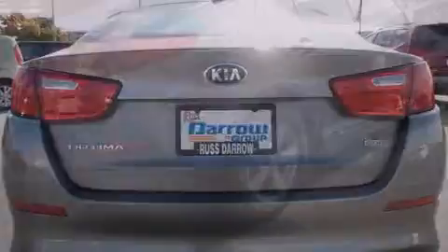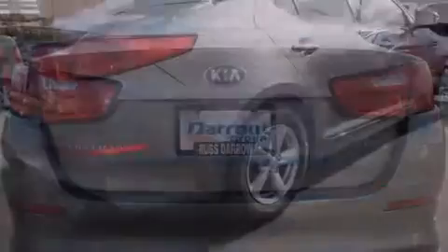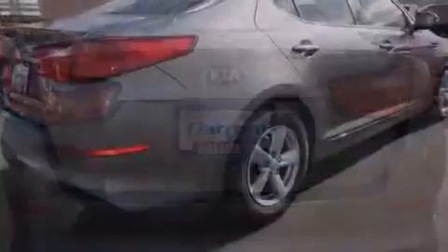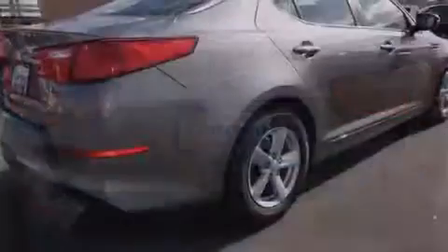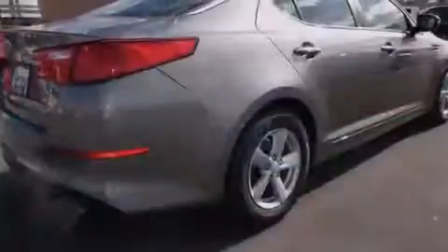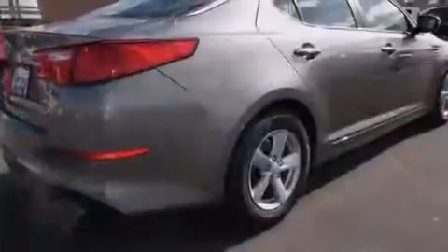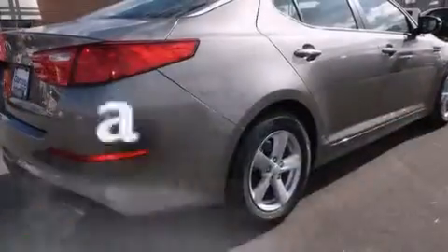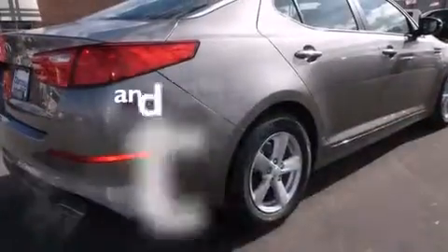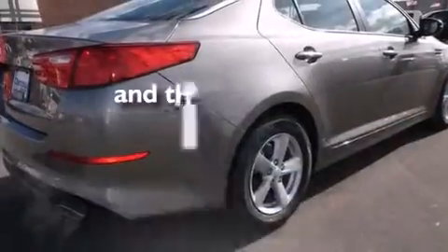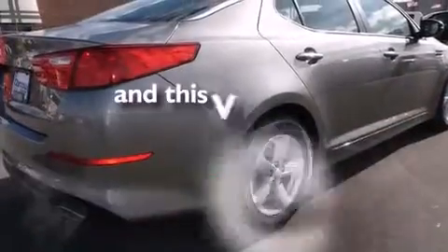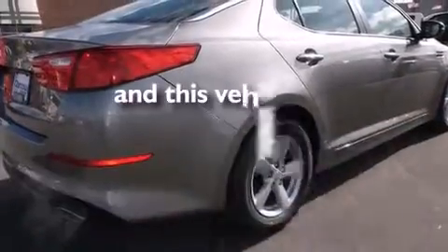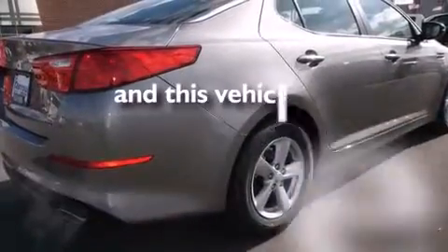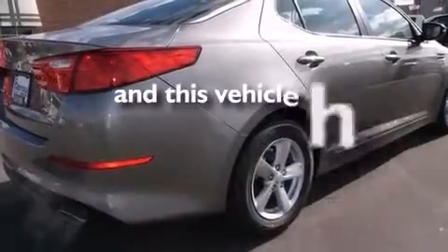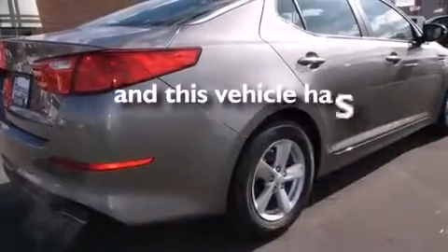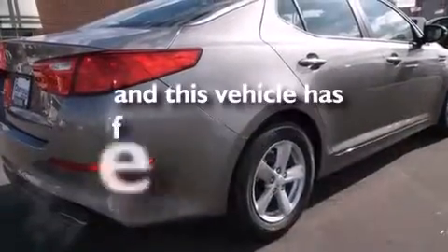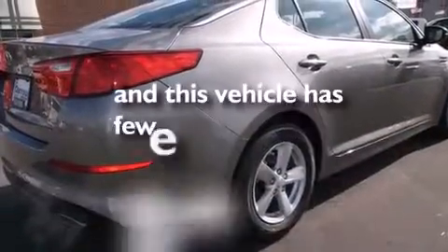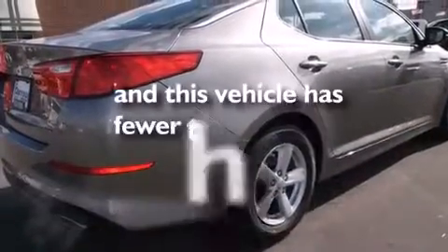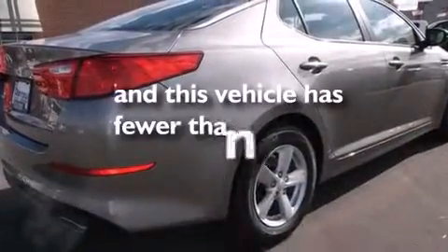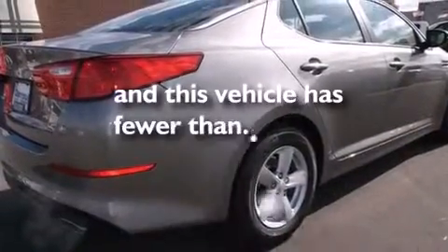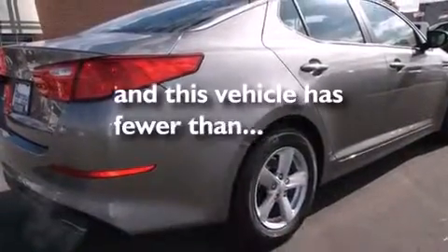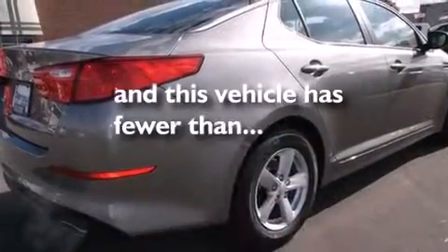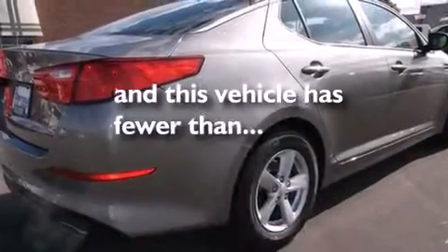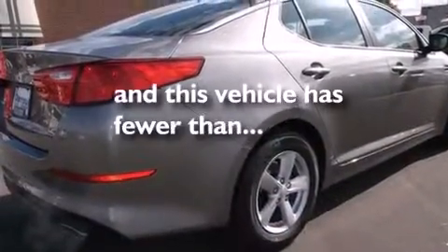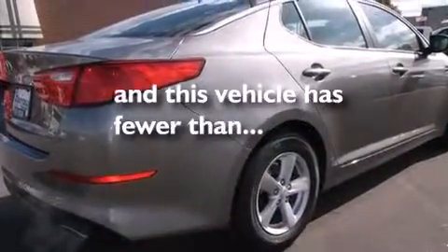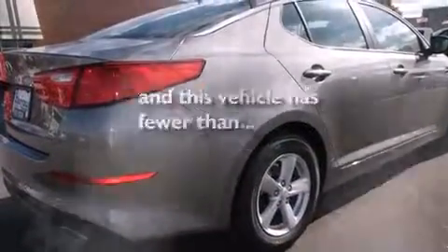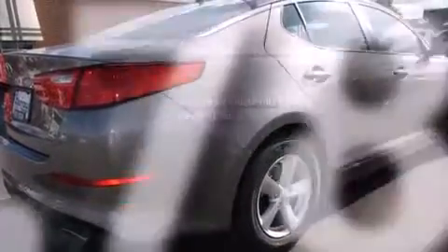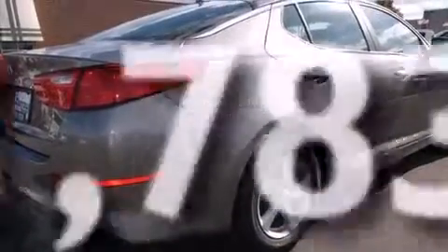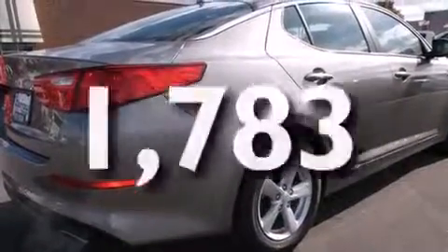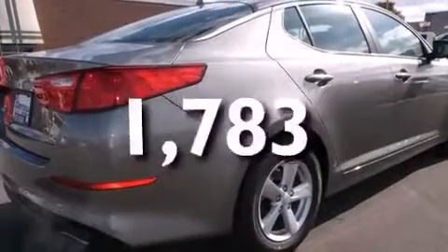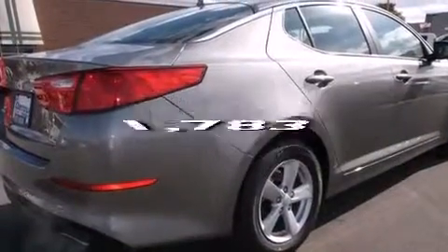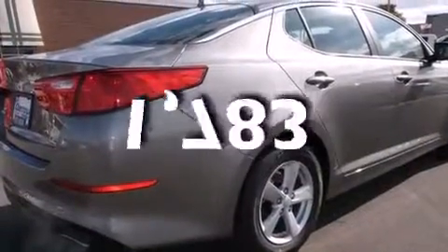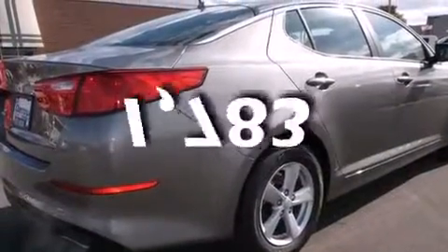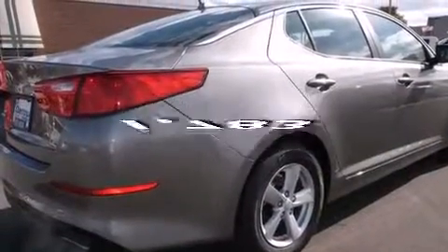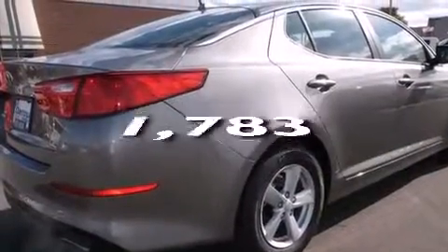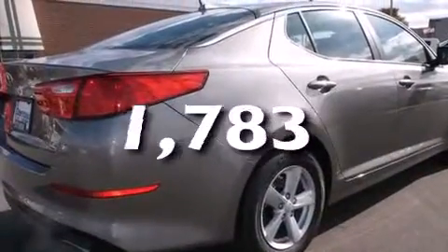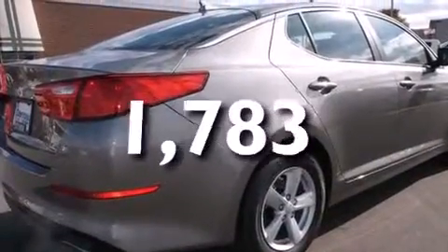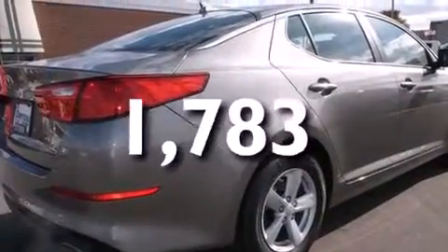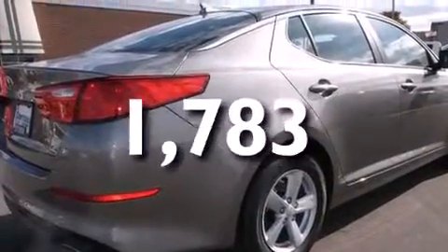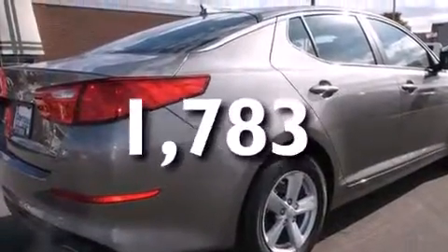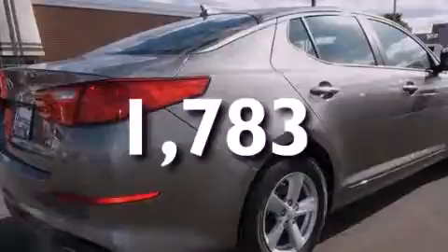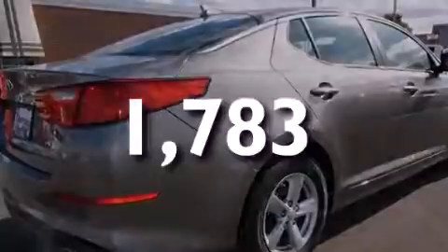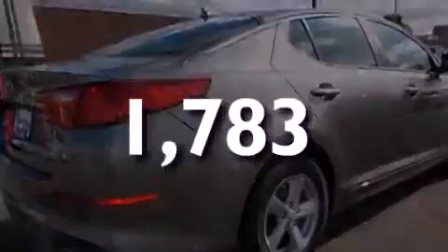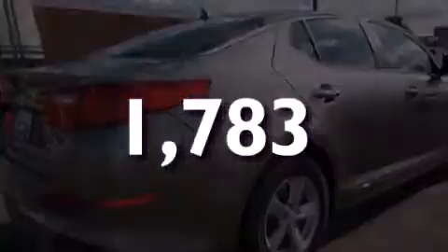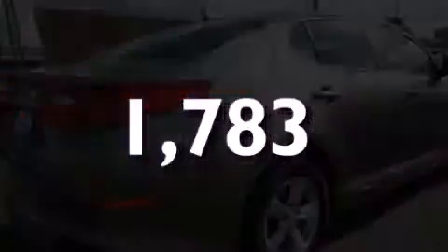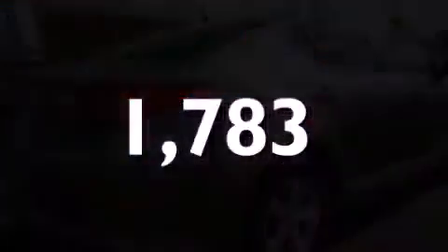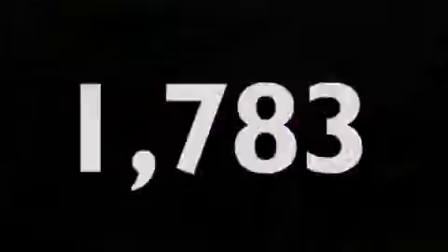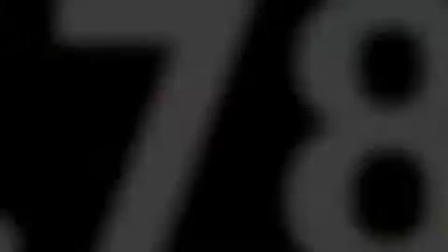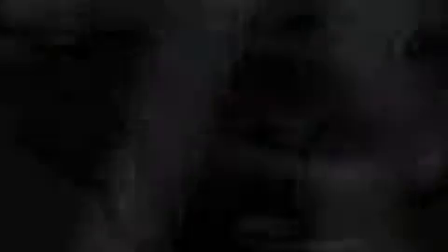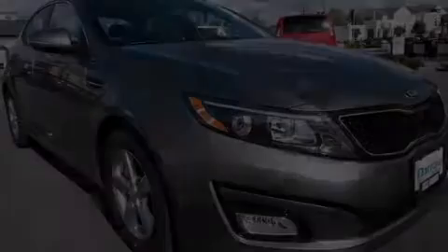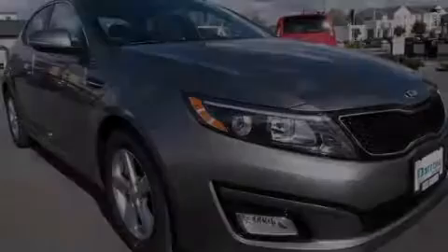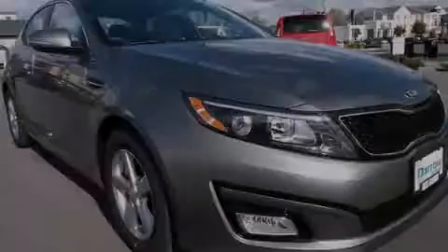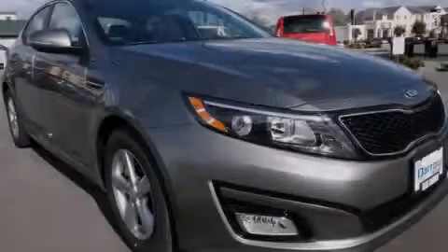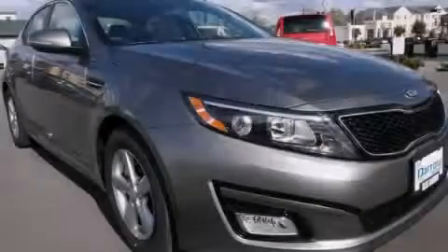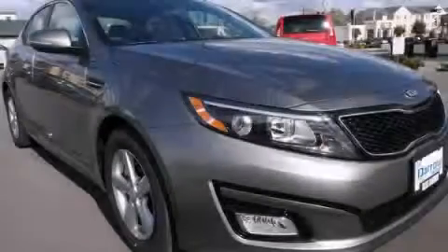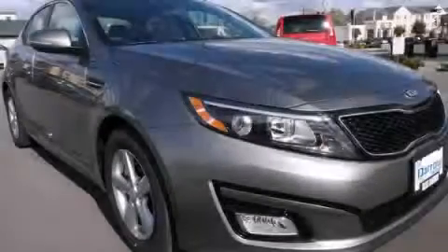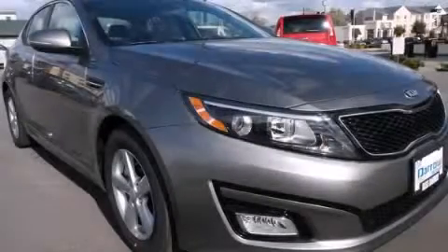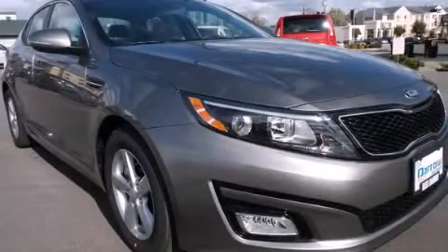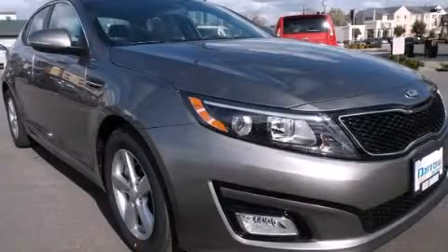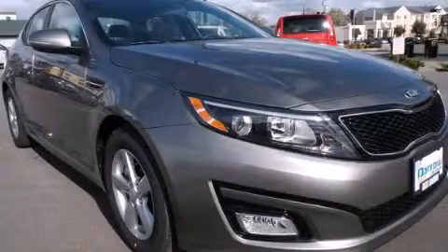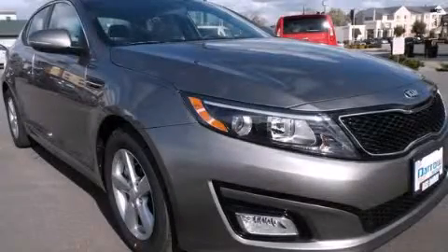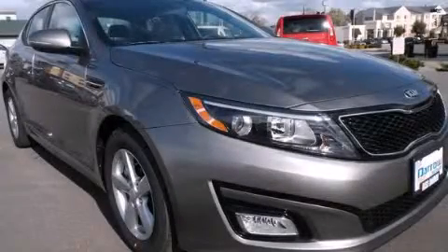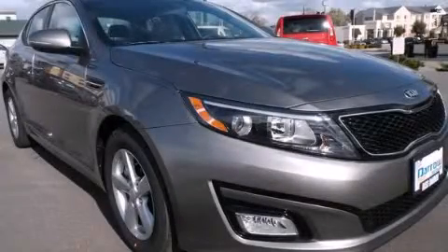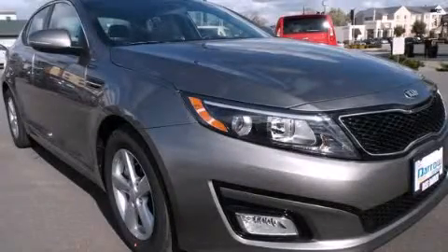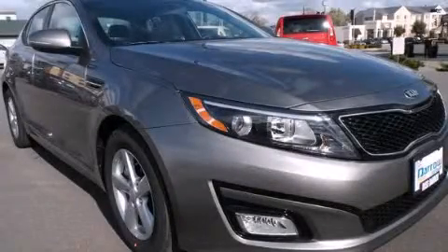This vehicle has fewer than 2,000 miles on the odometer. Stop by today and test drive this automobile for yourself.